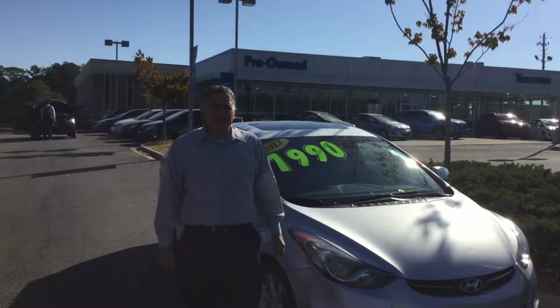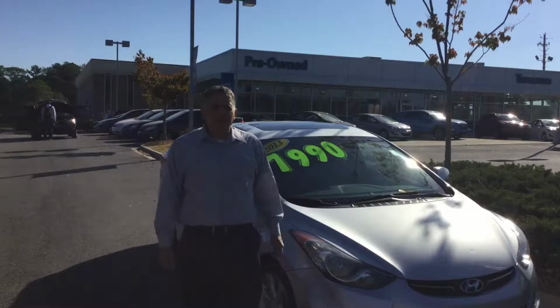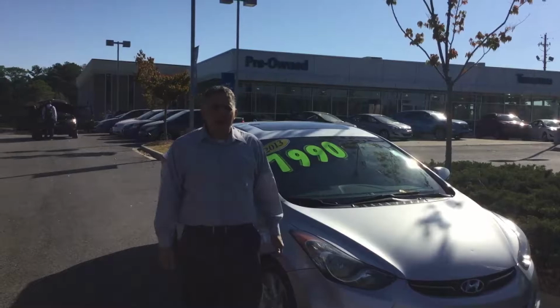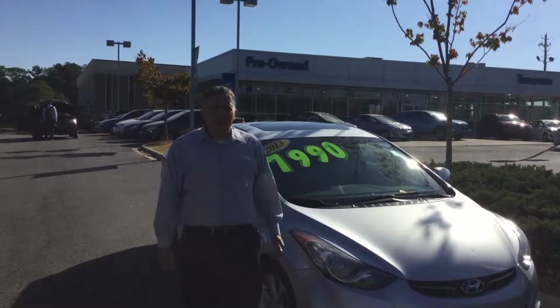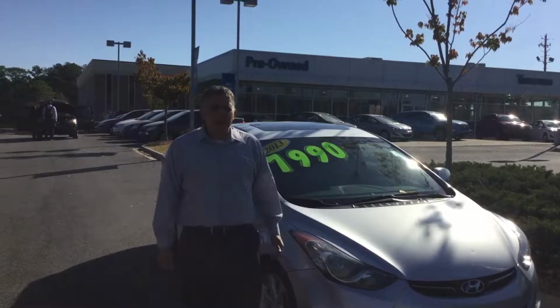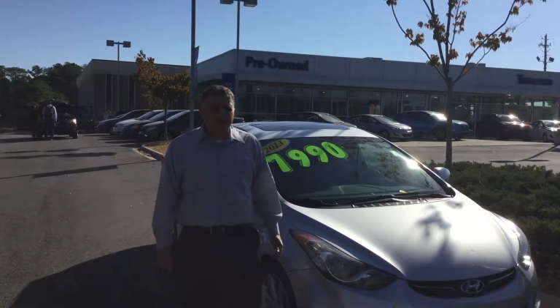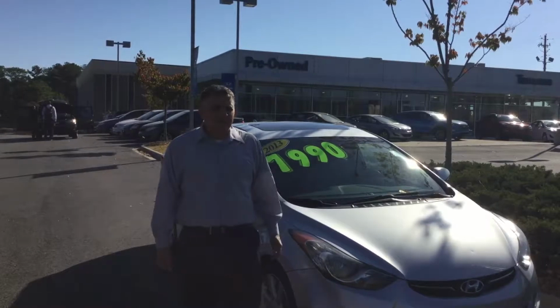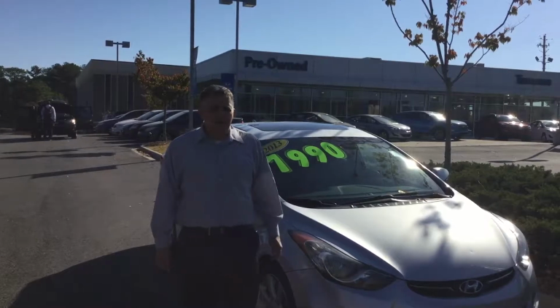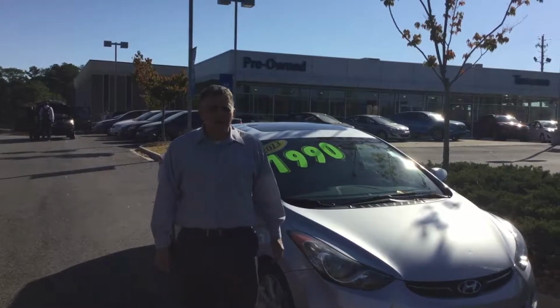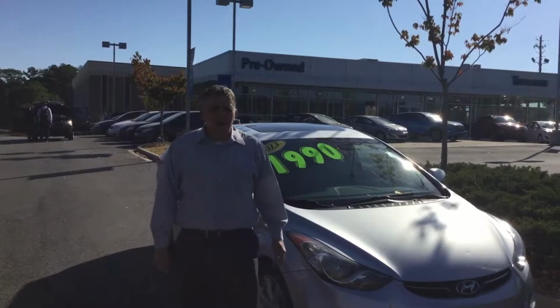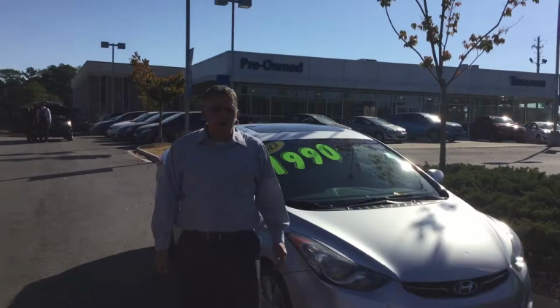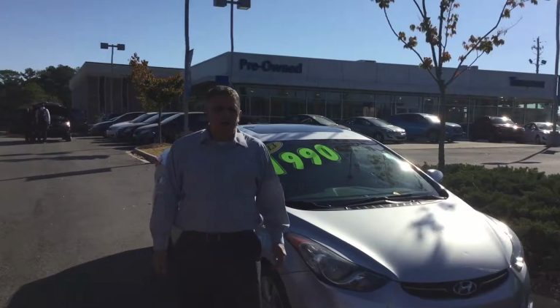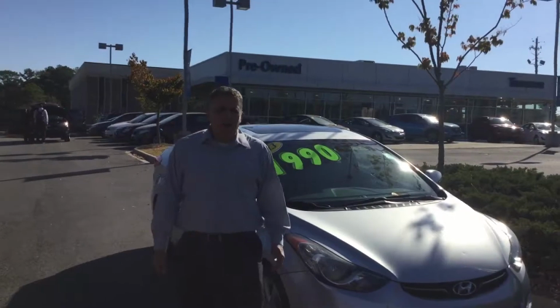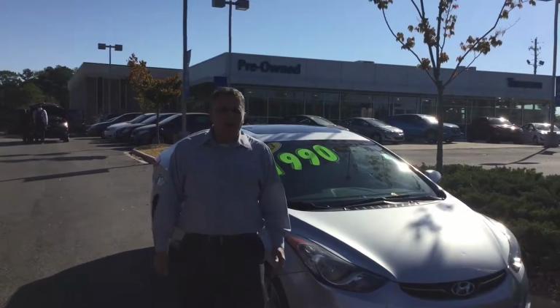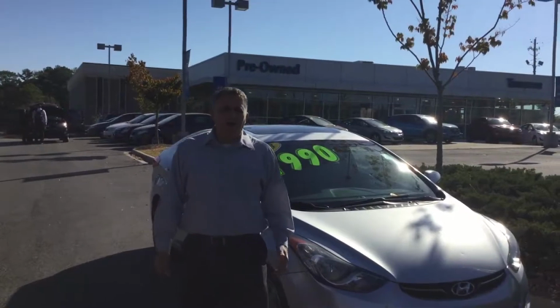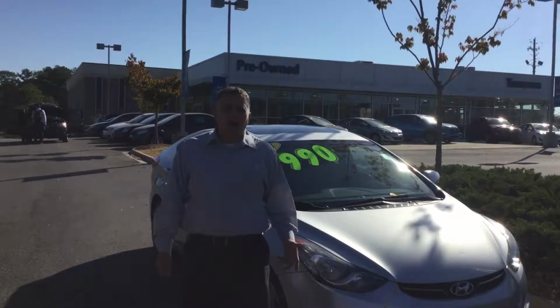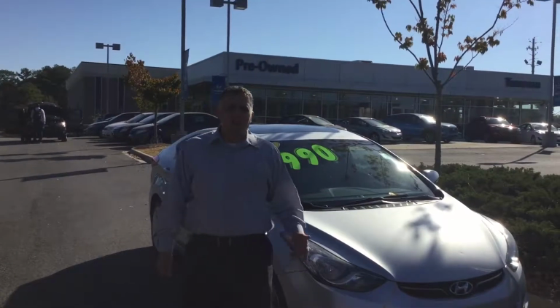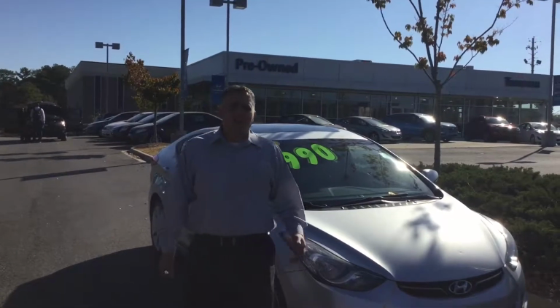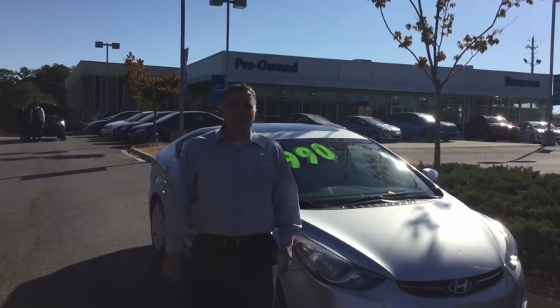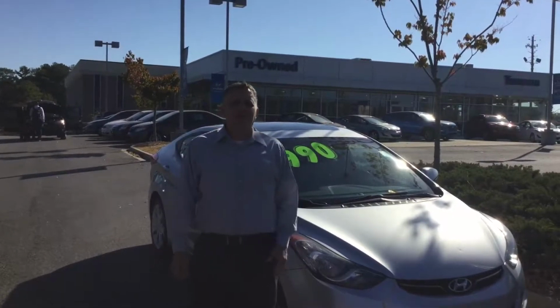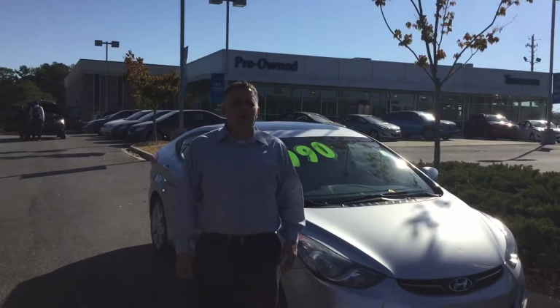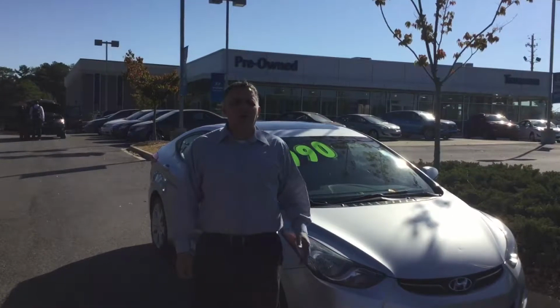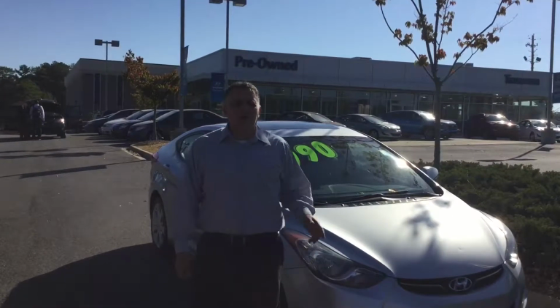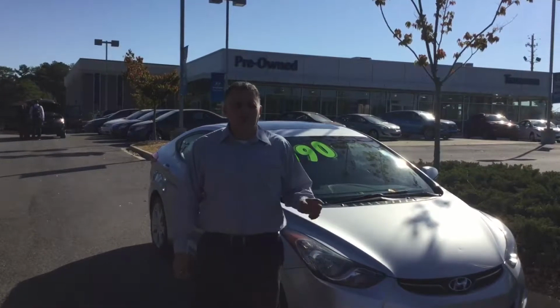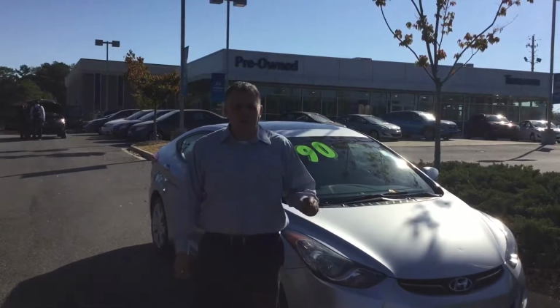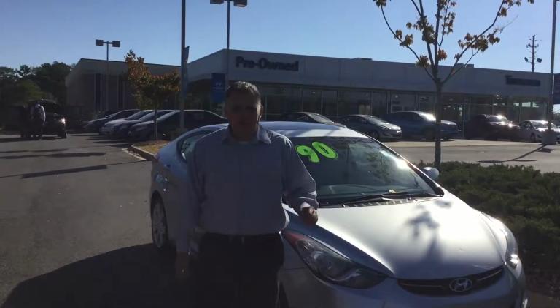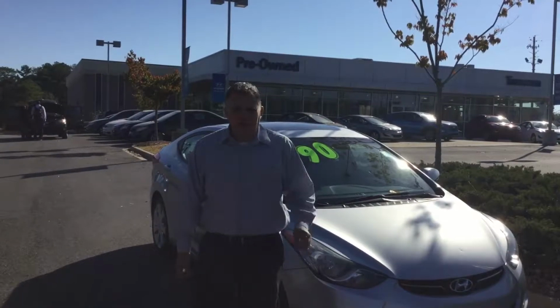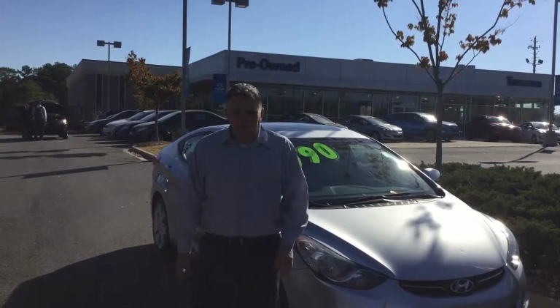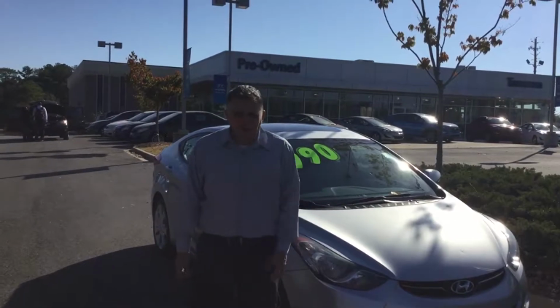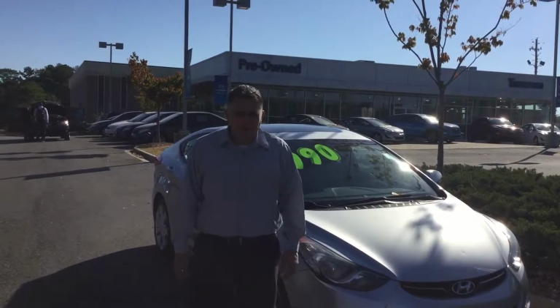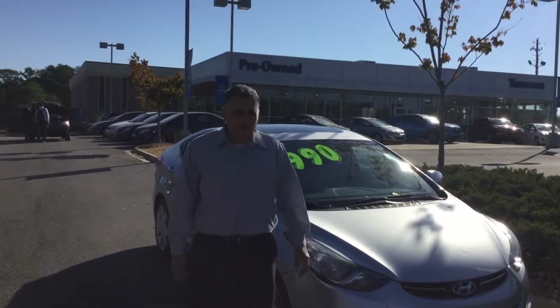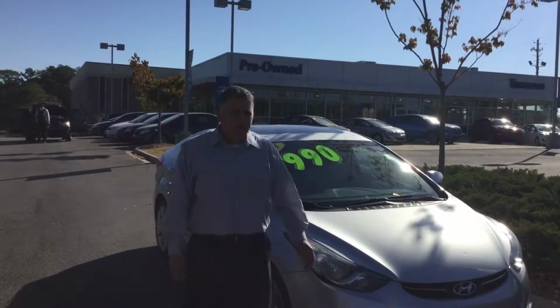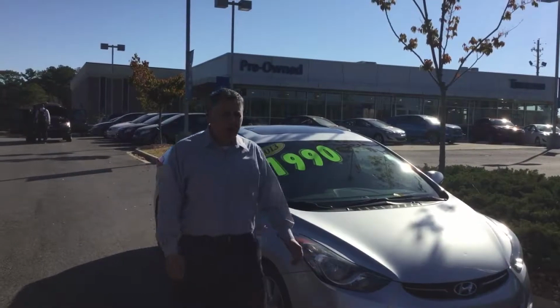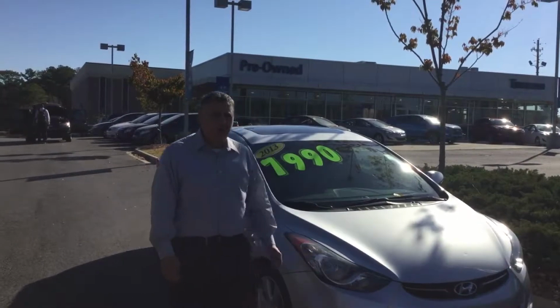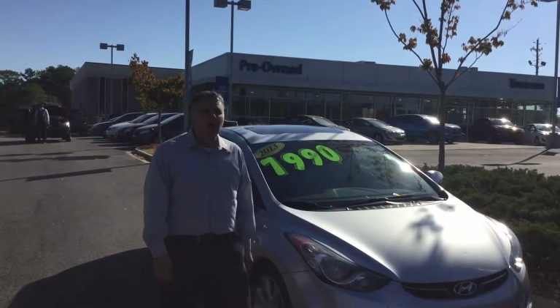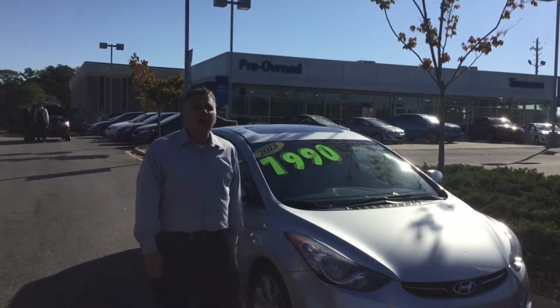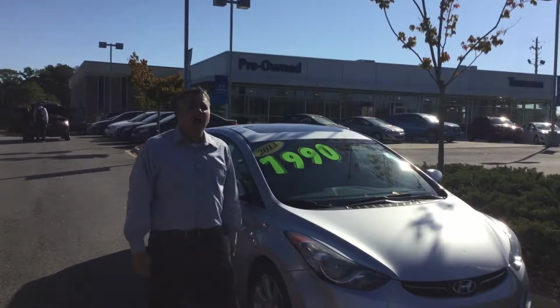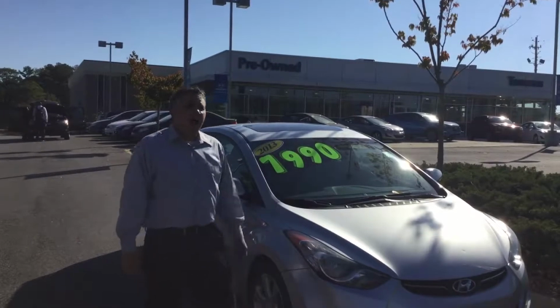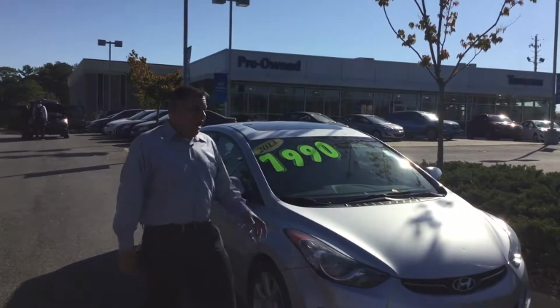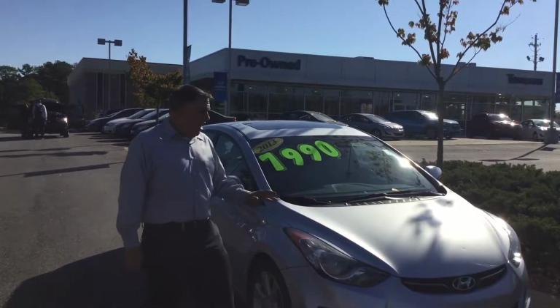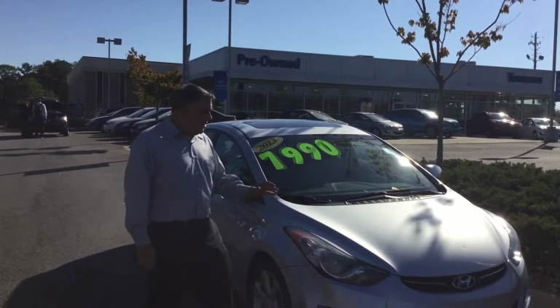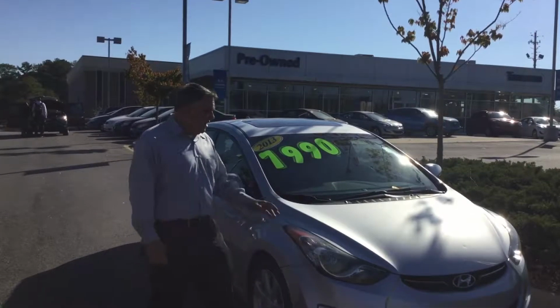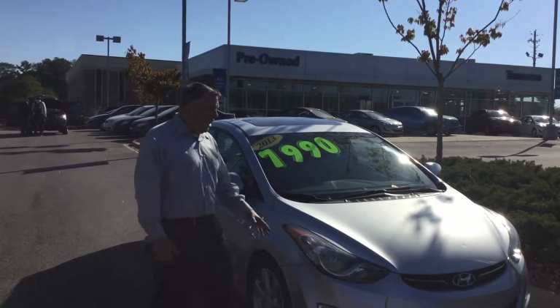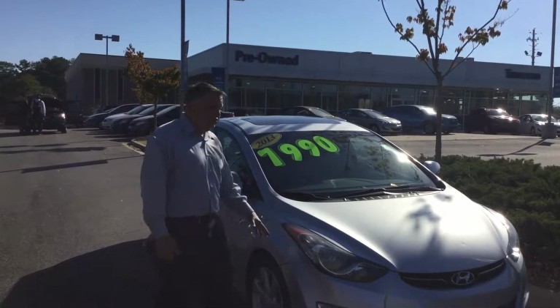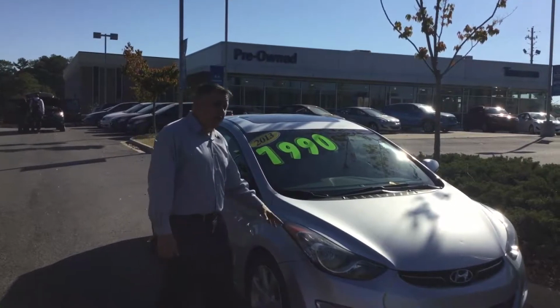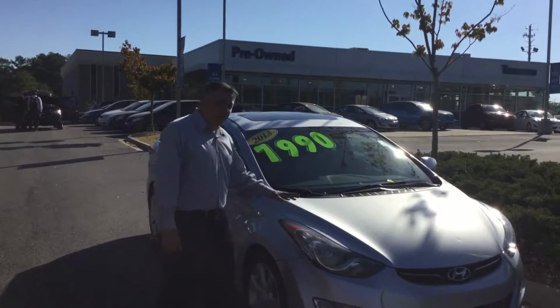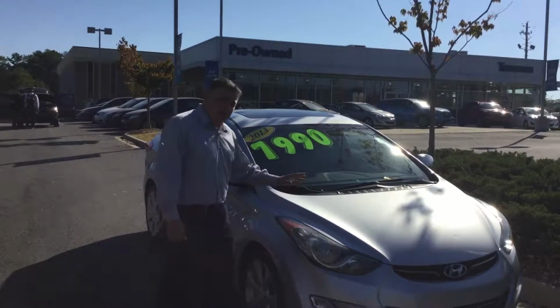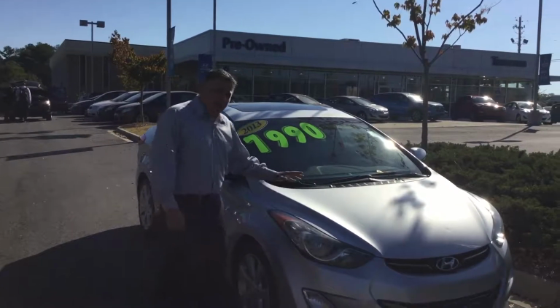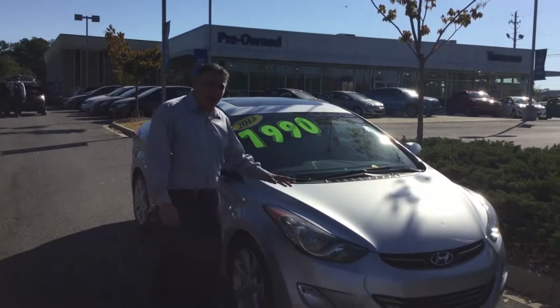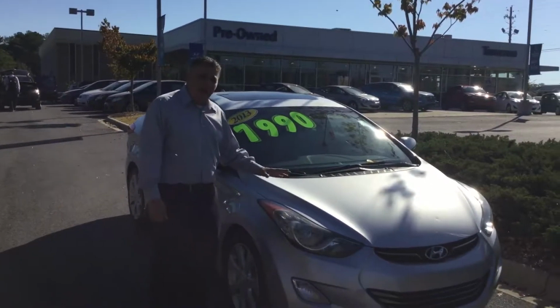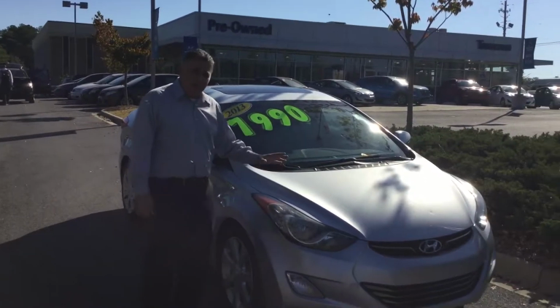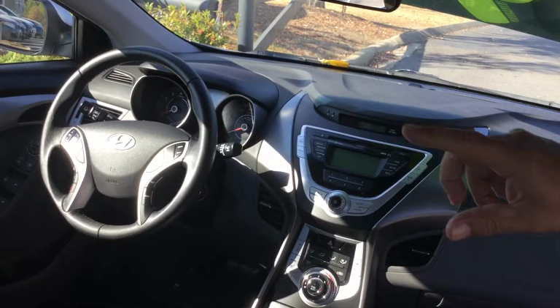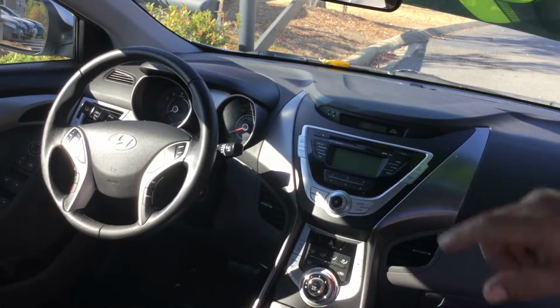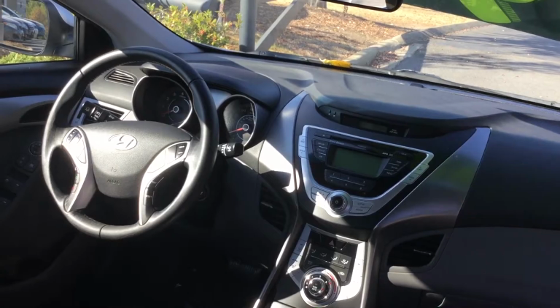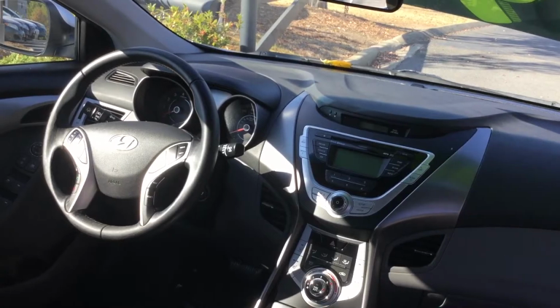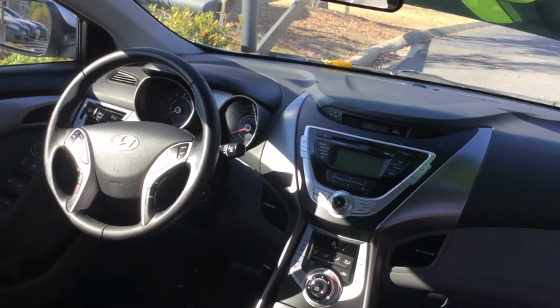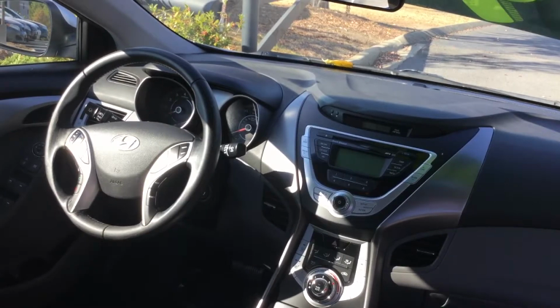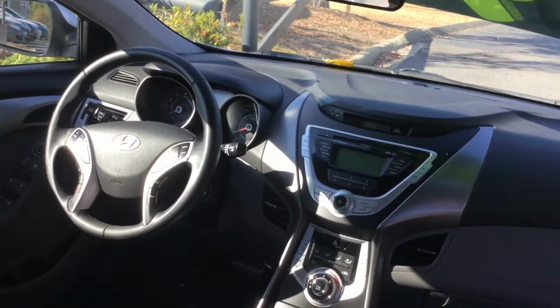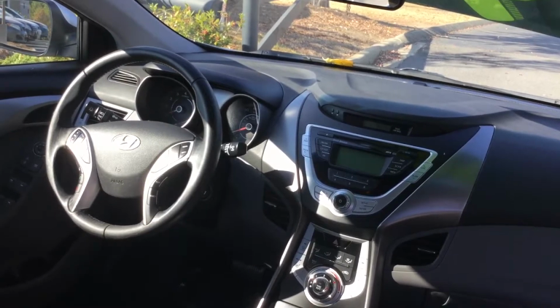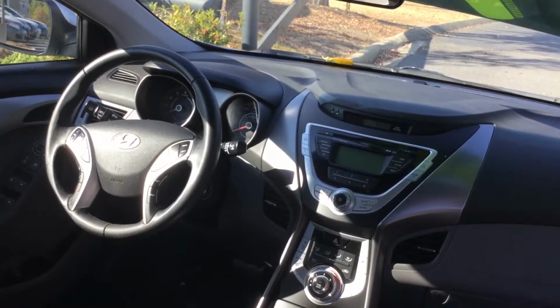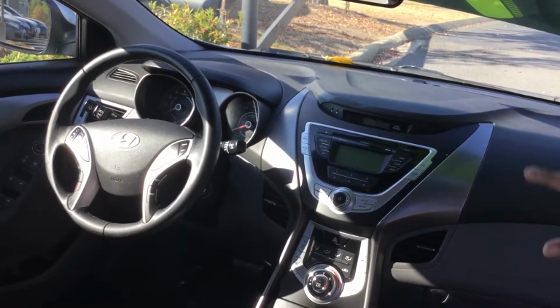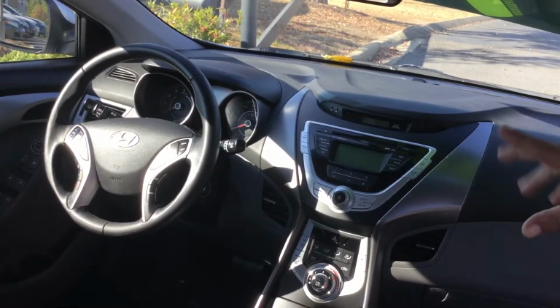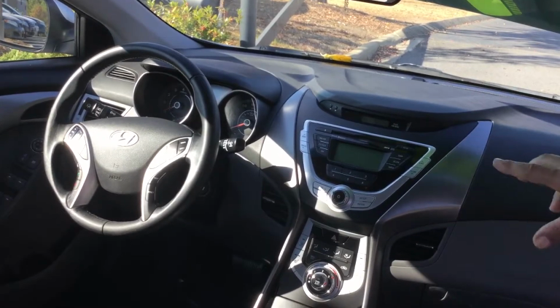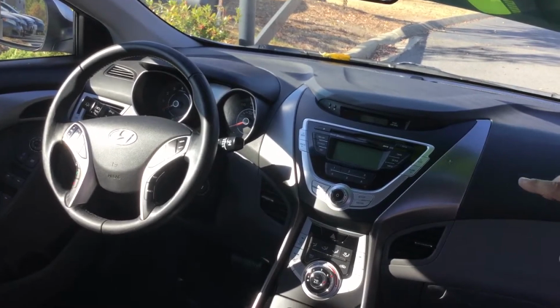Hi Jaqueline, this is Andrew here at Tamron Hyundai, responding to your interest in the 2013 Hyundai Elantra Limited. As you can see, we have it right here in our lot.